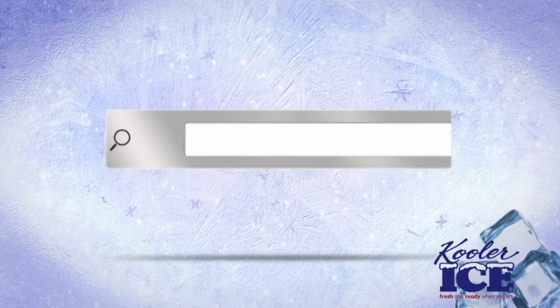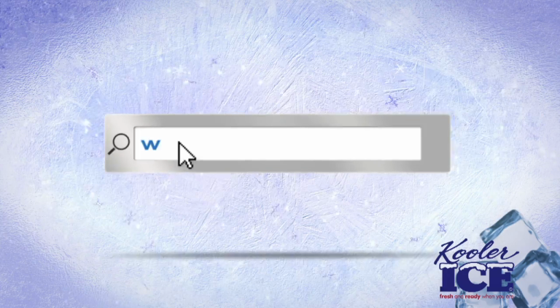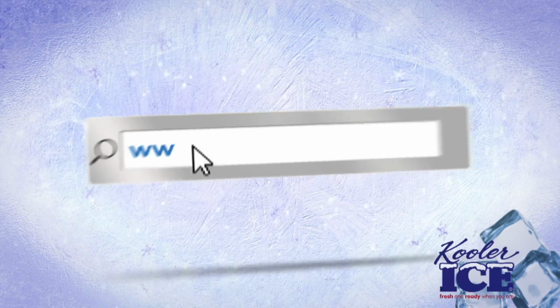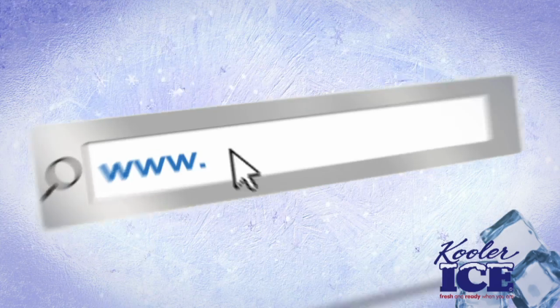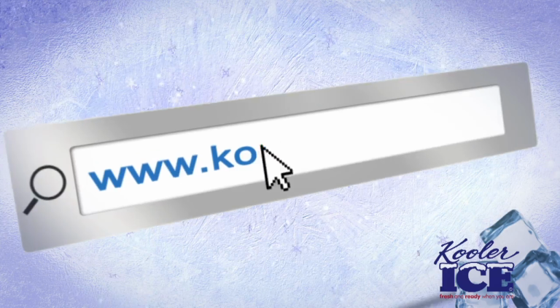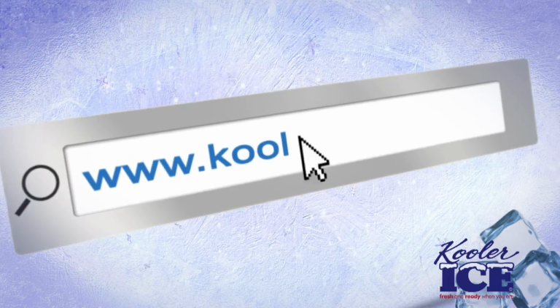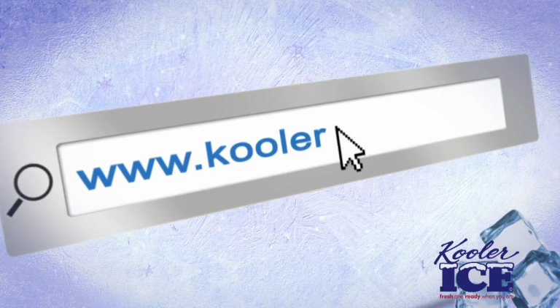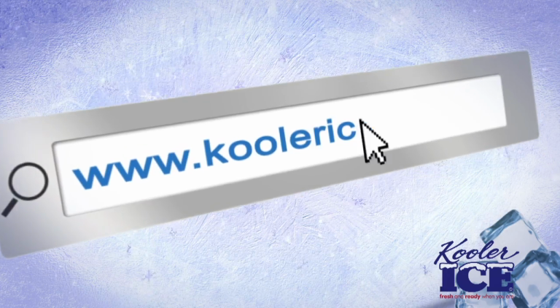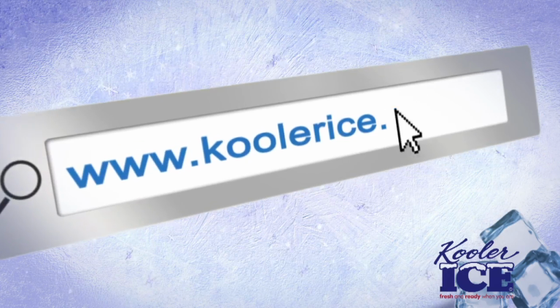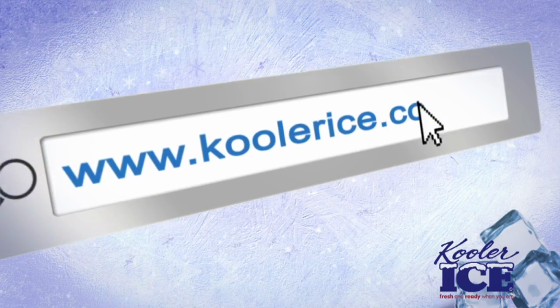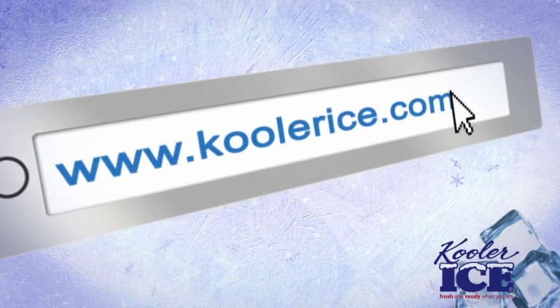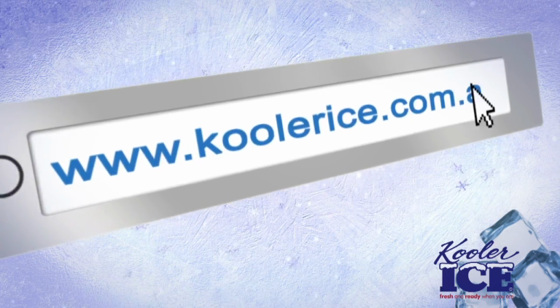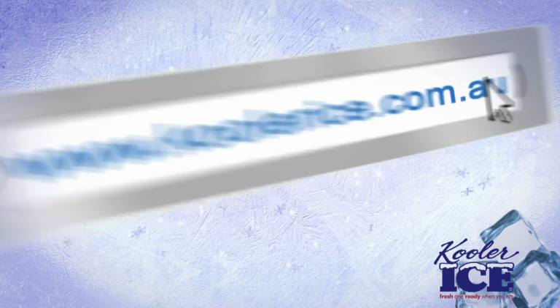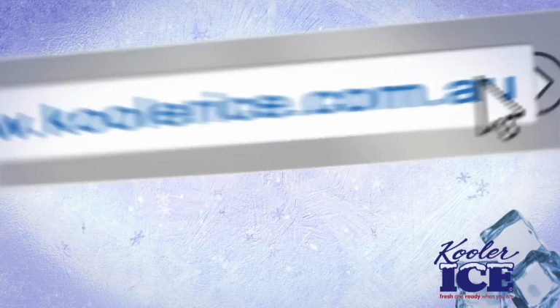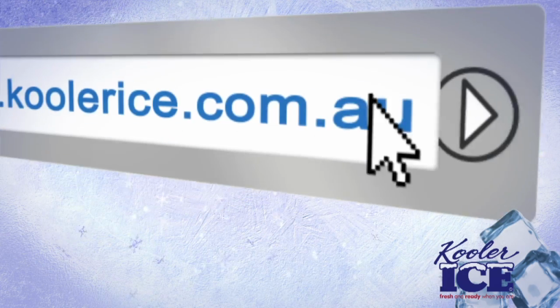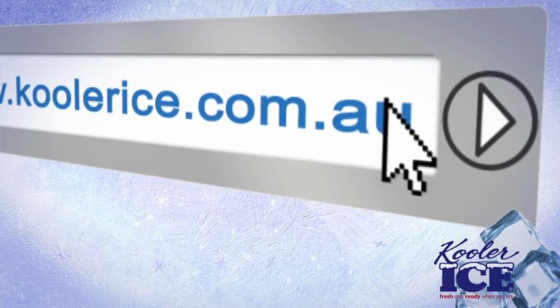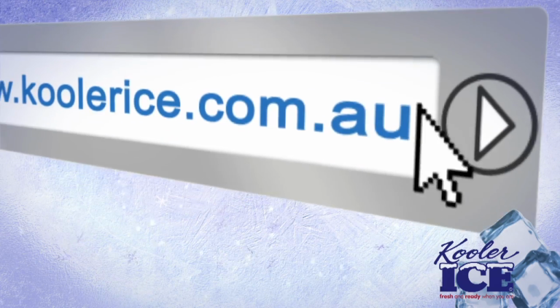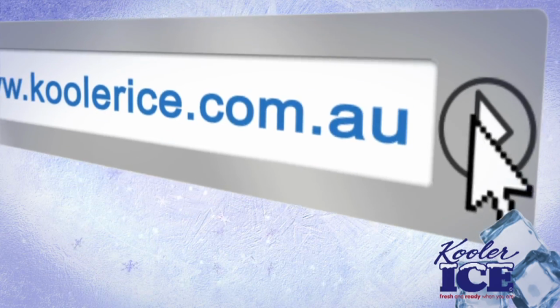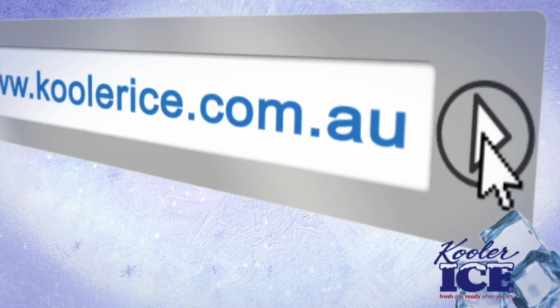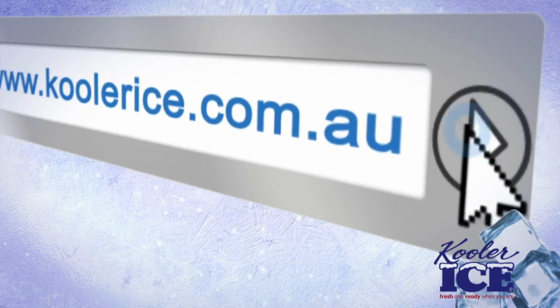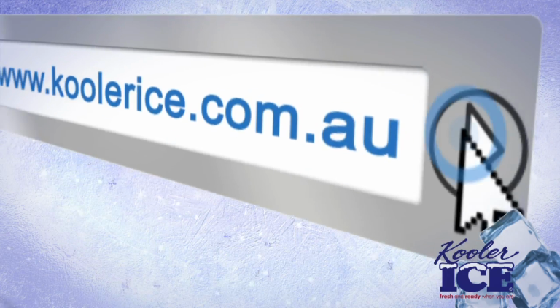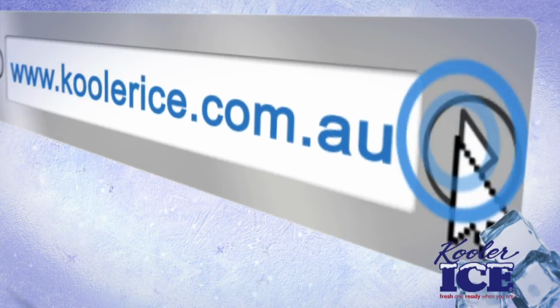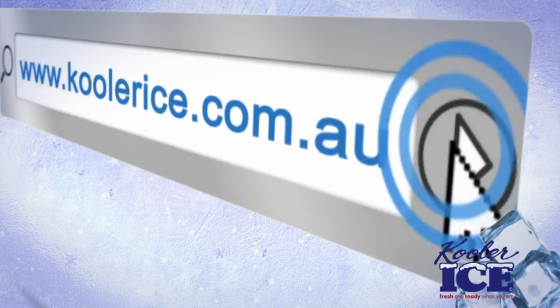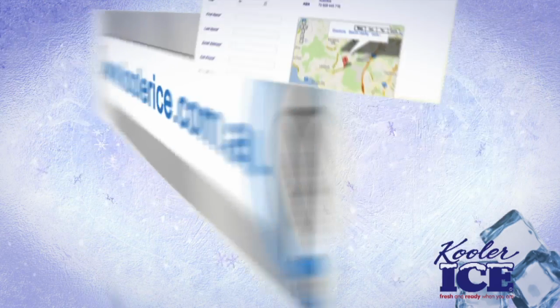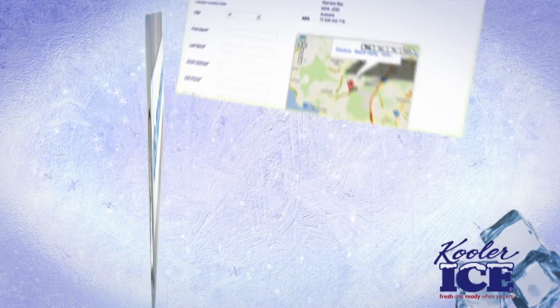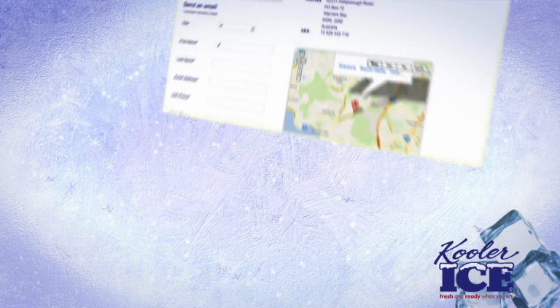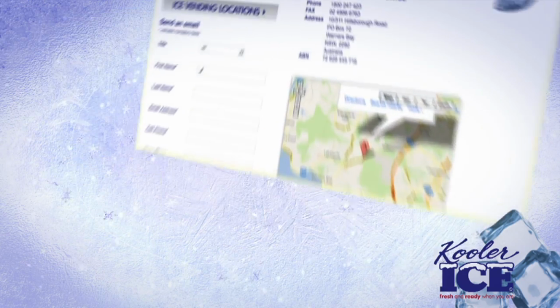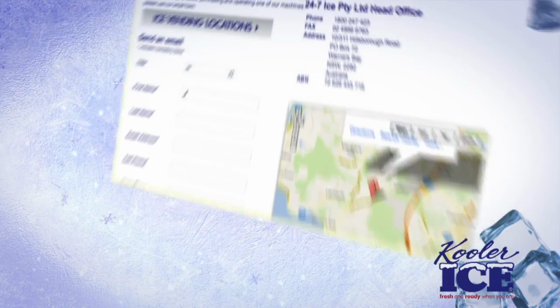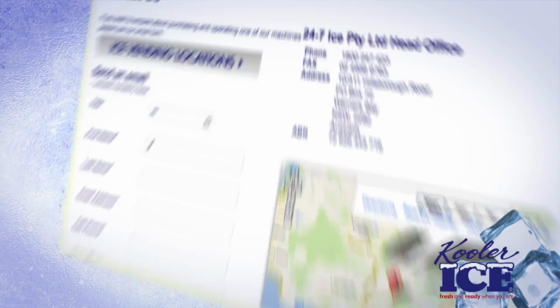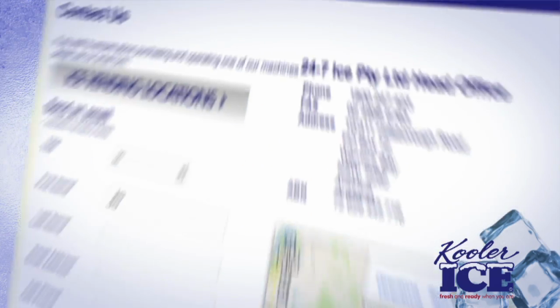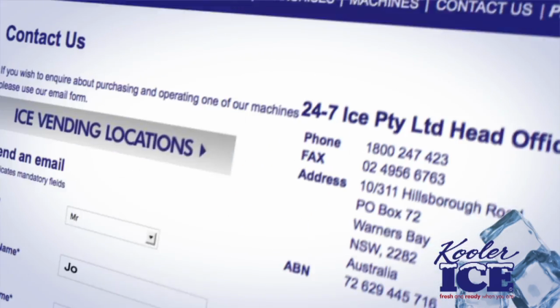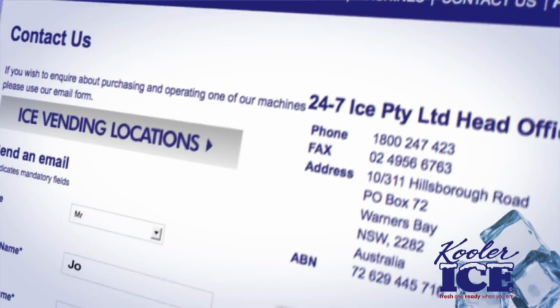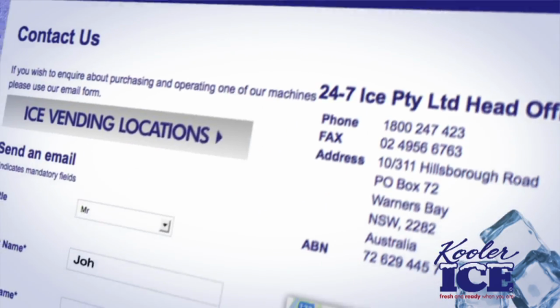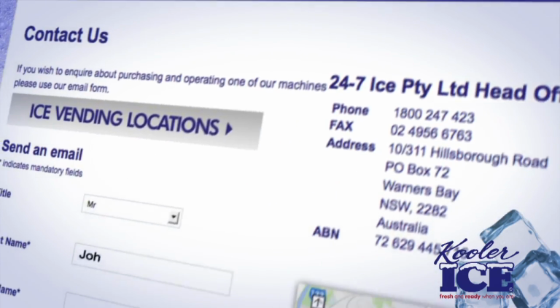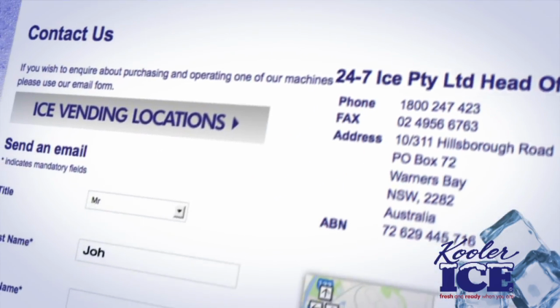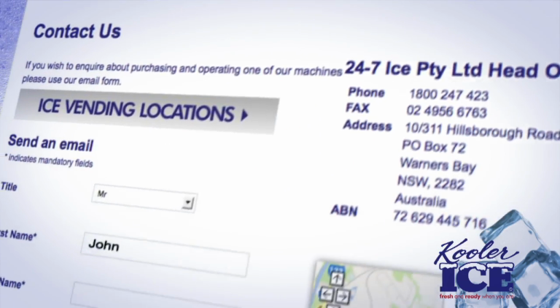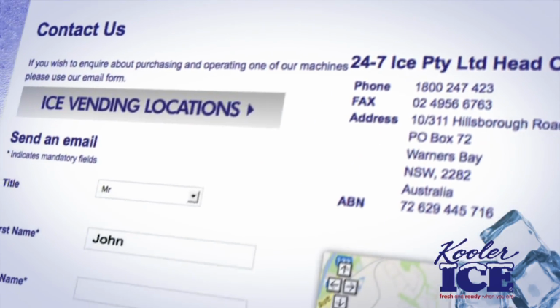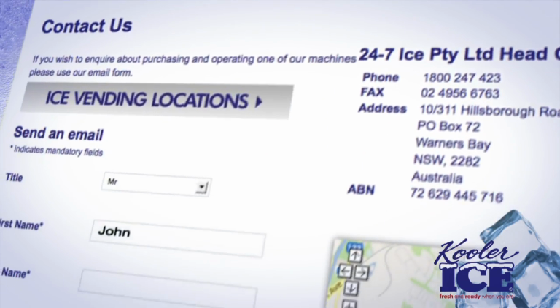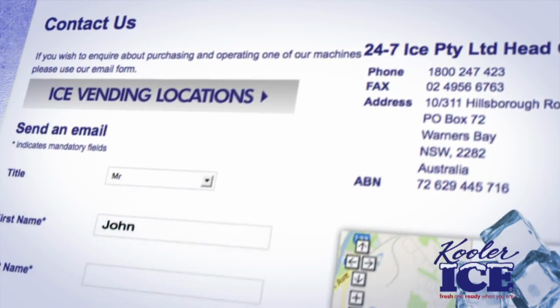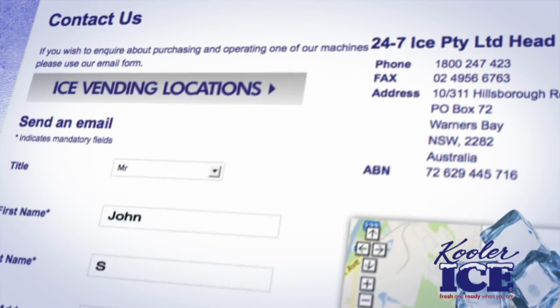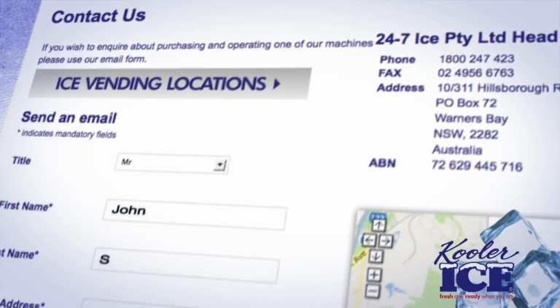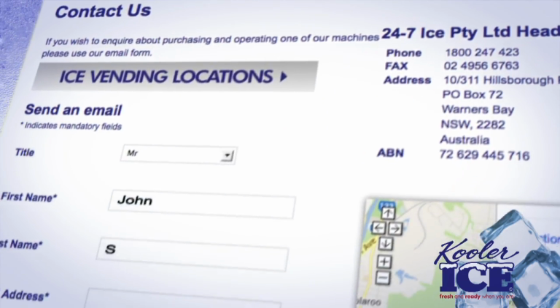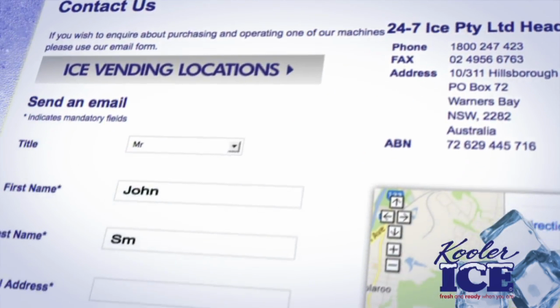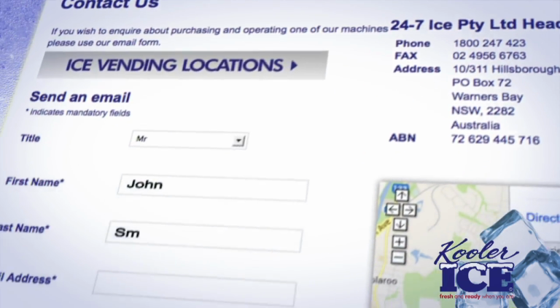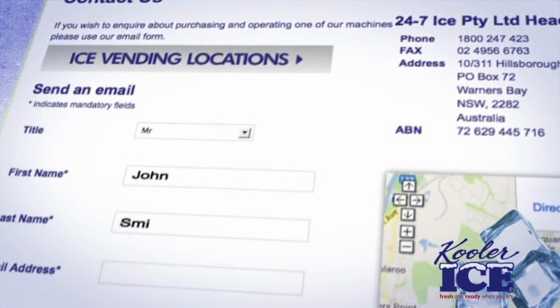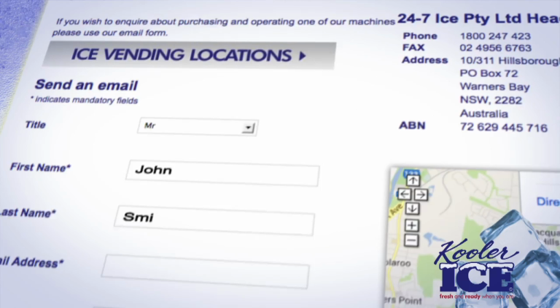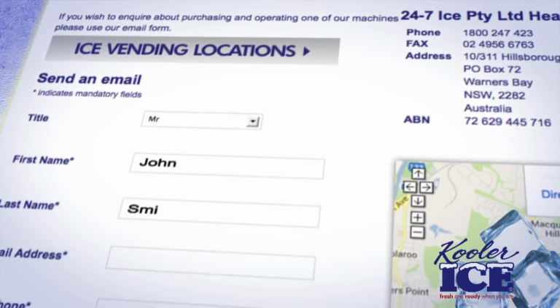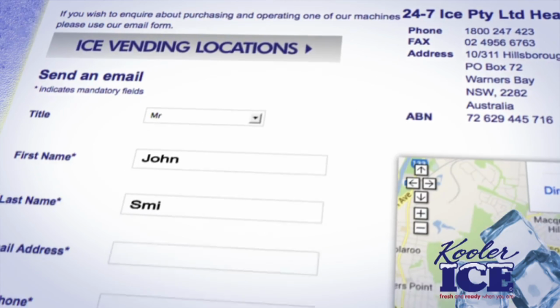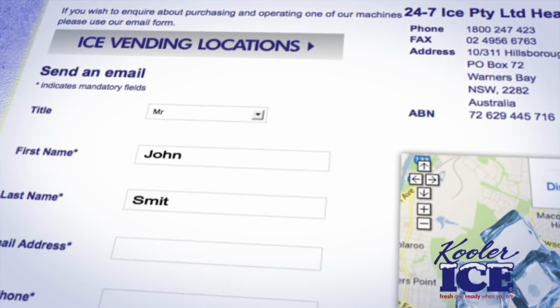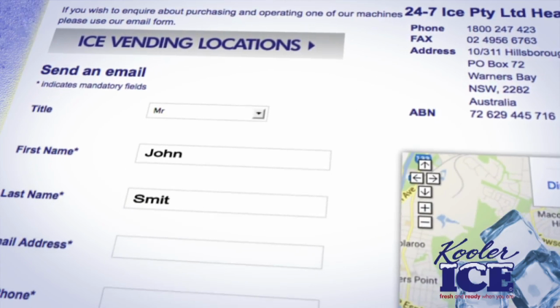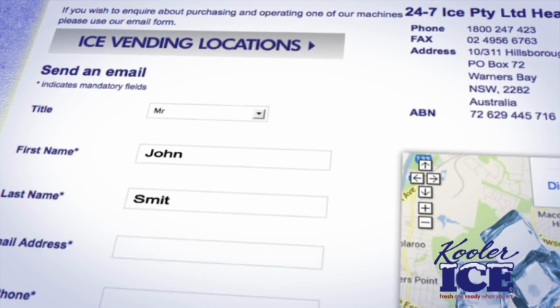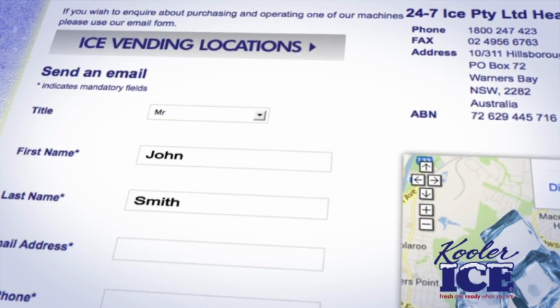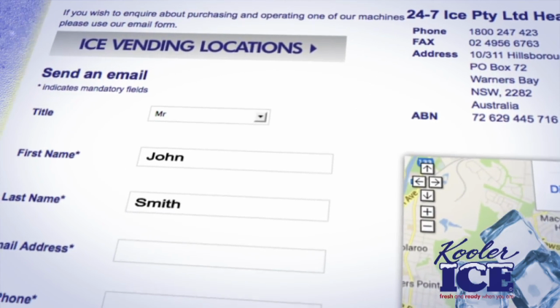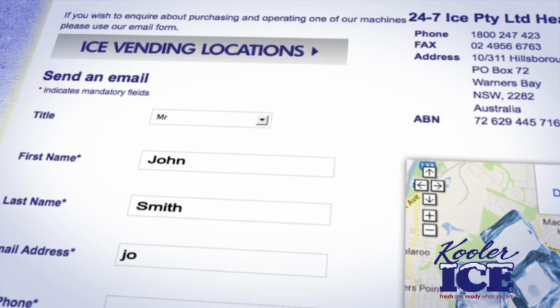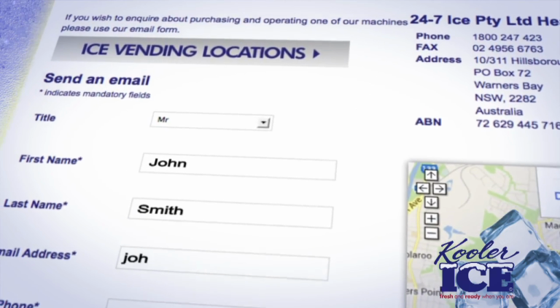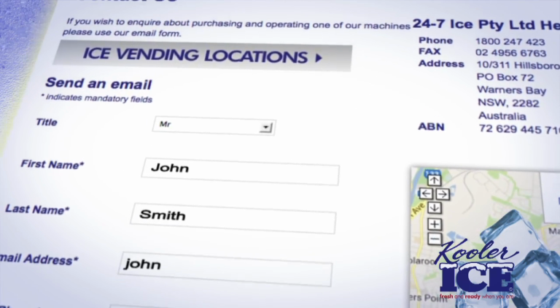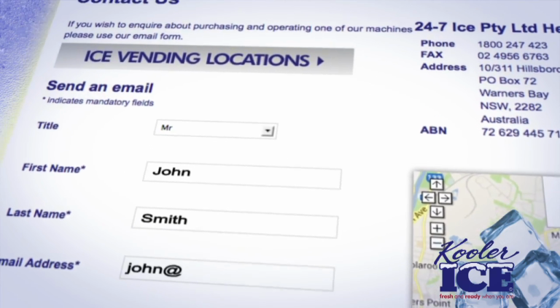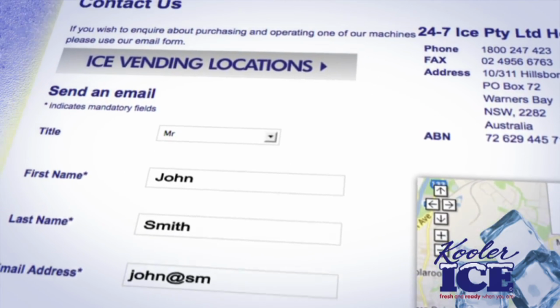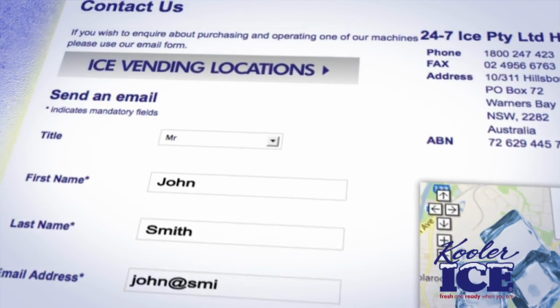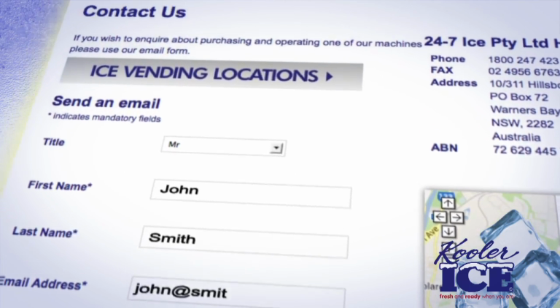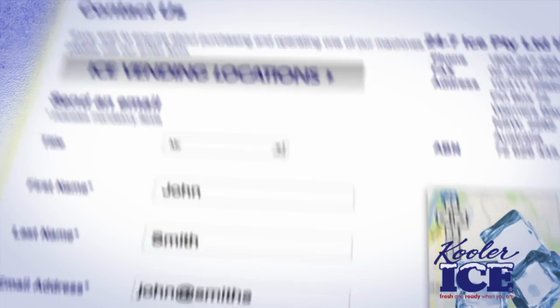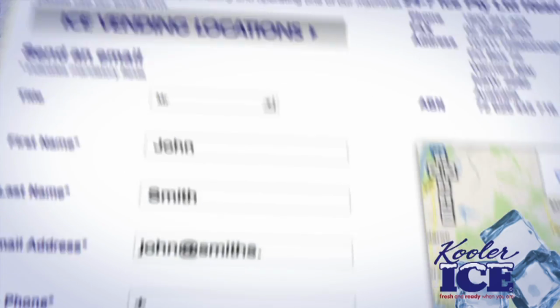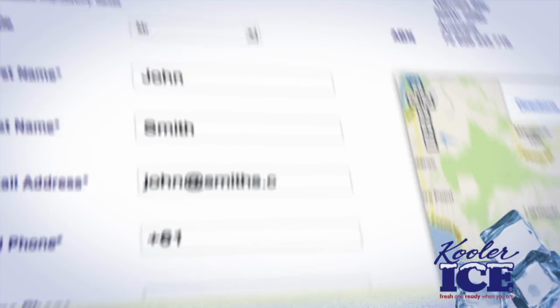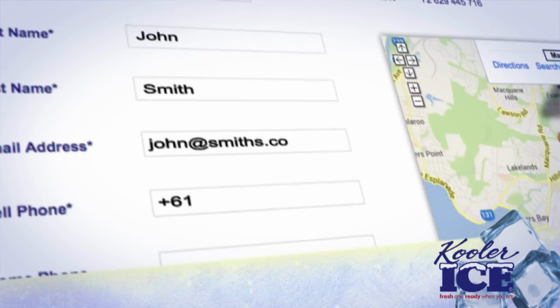Give us a call, email or just fill out the online inquiry form. We can discuss how to get started in business.